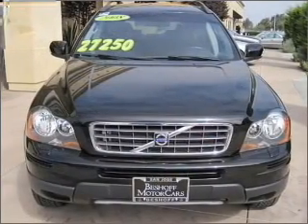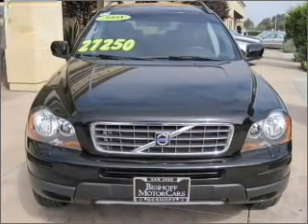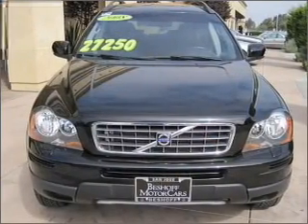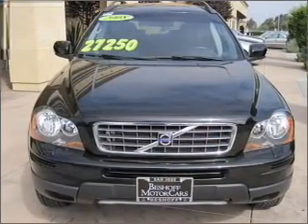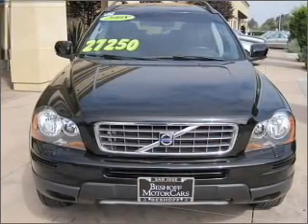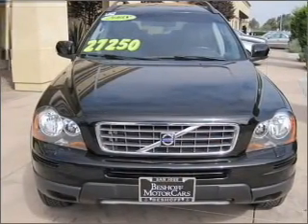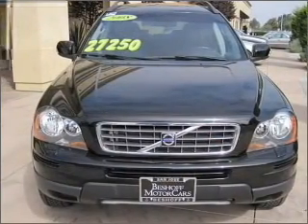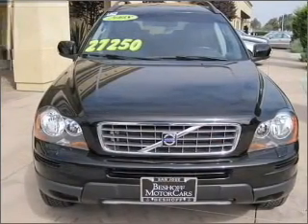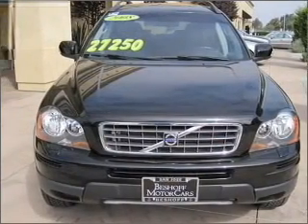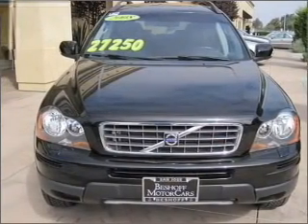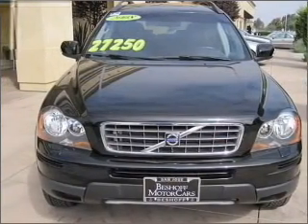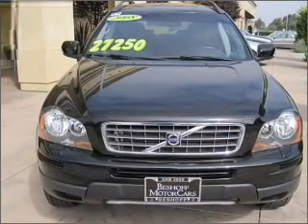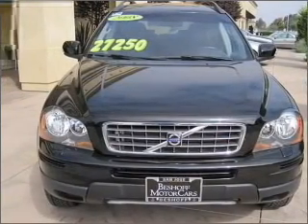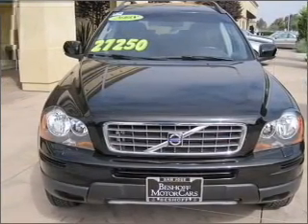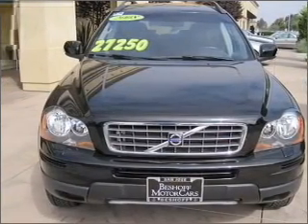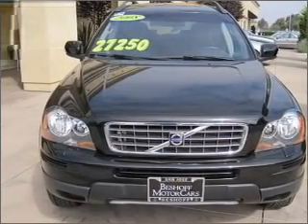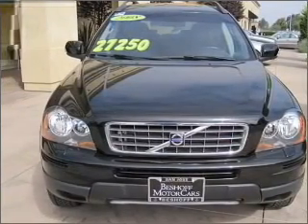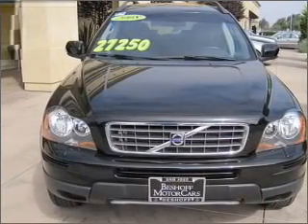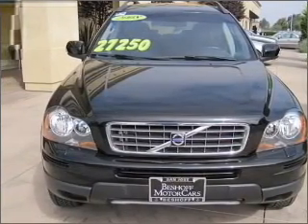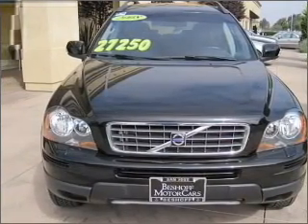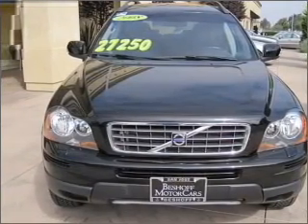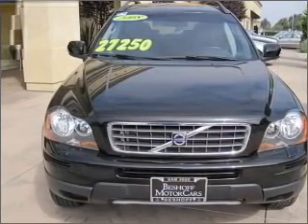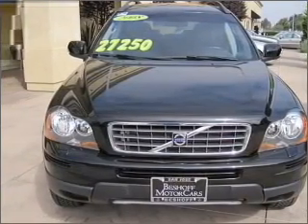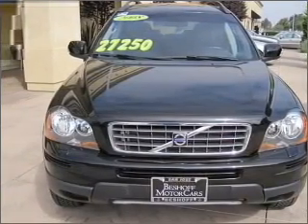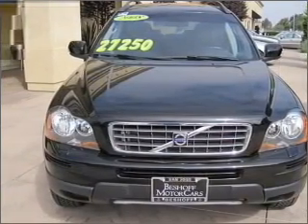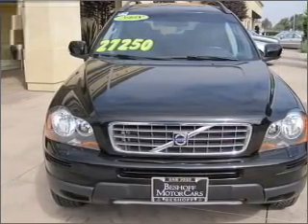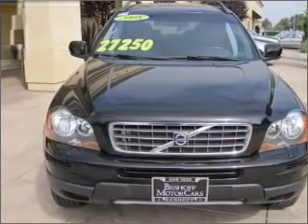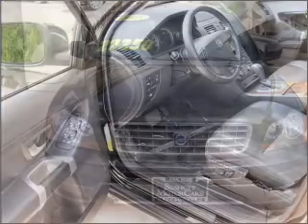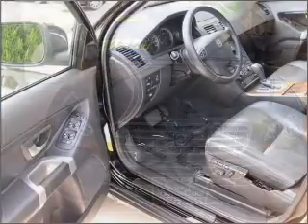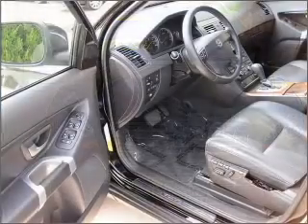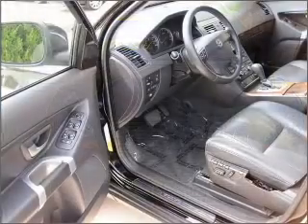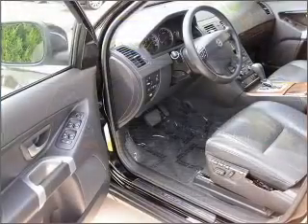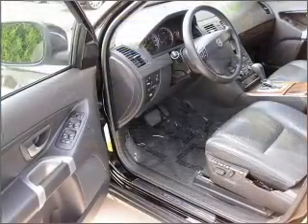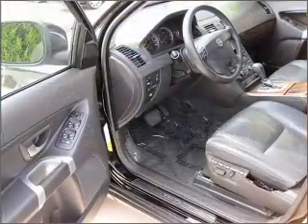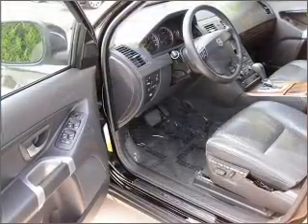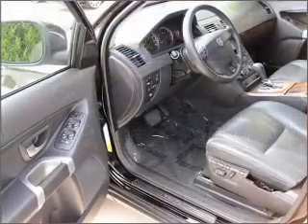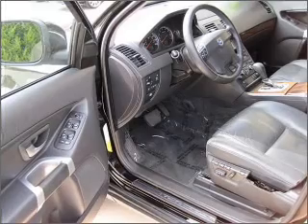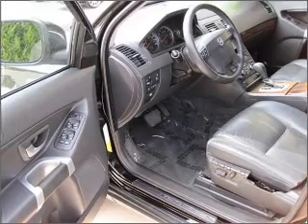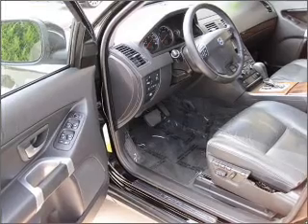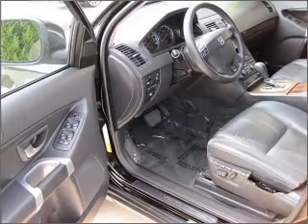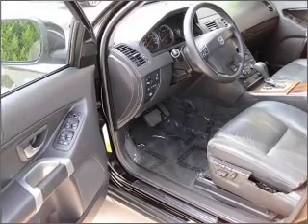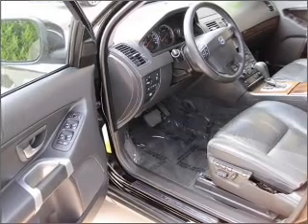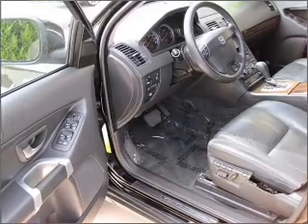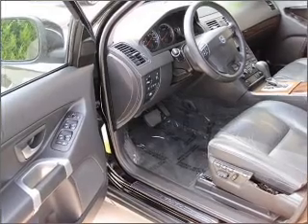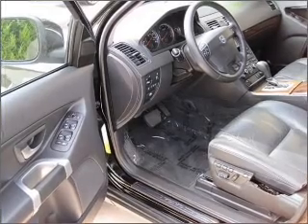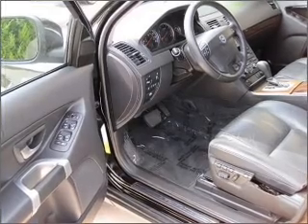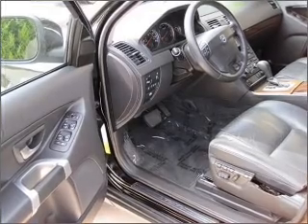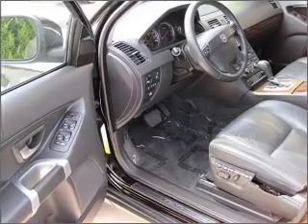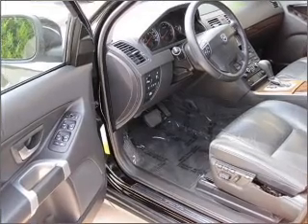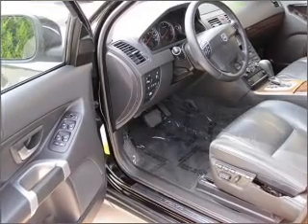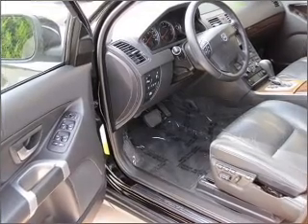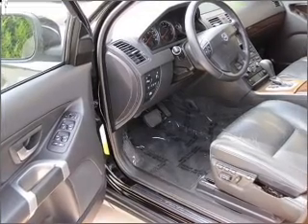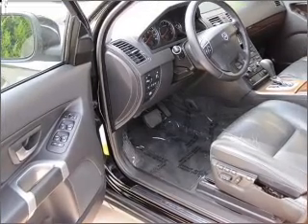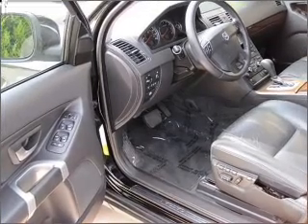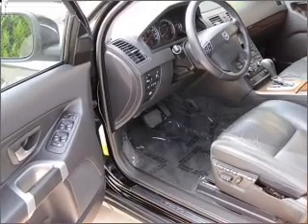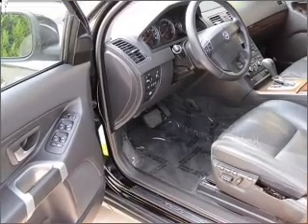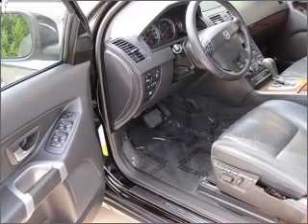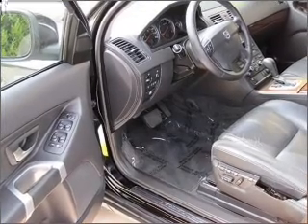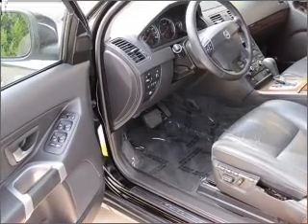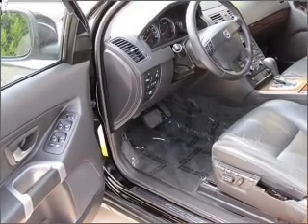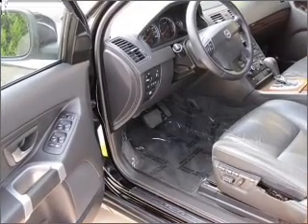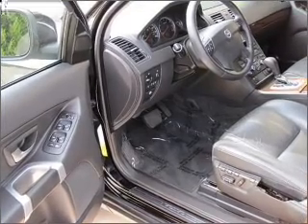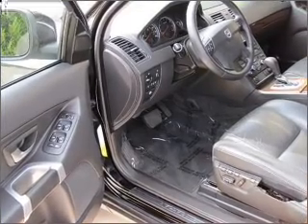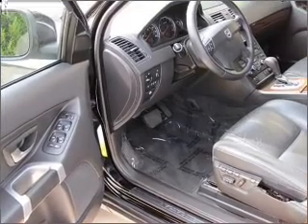You will appreciate the safety feature of anti-lock brakes. Heated seats are a desirable comfort feature. Pamper yourself with memory settings.